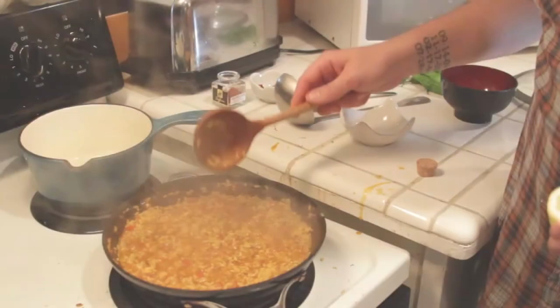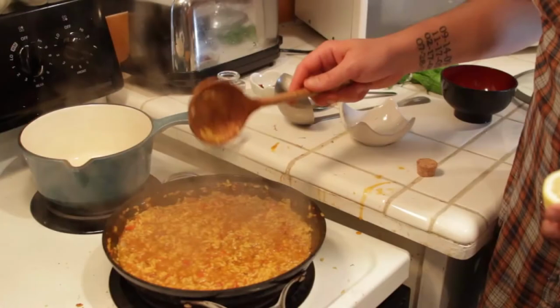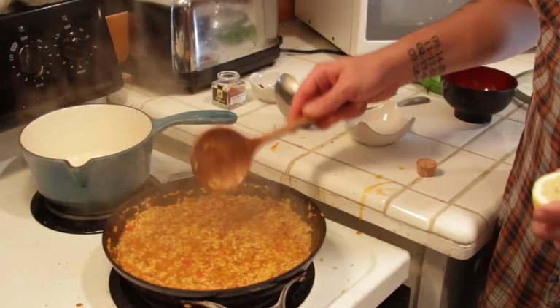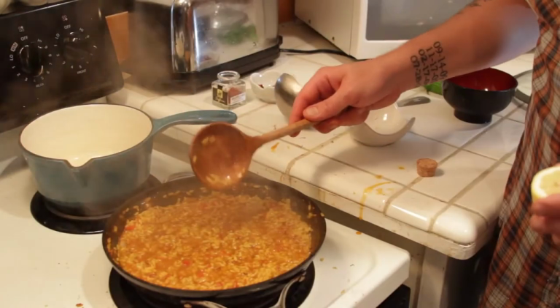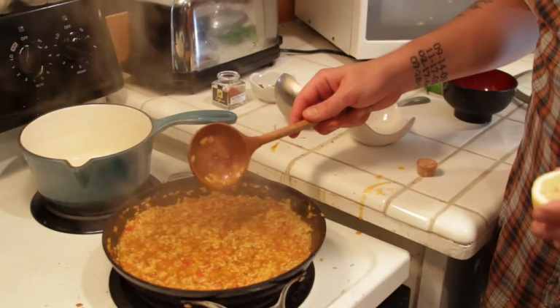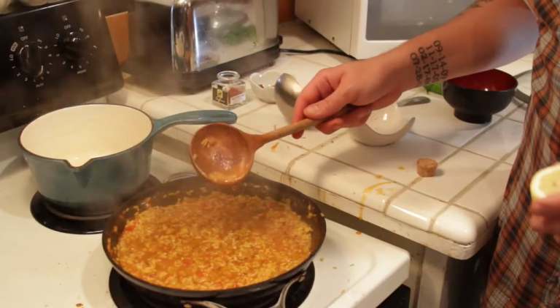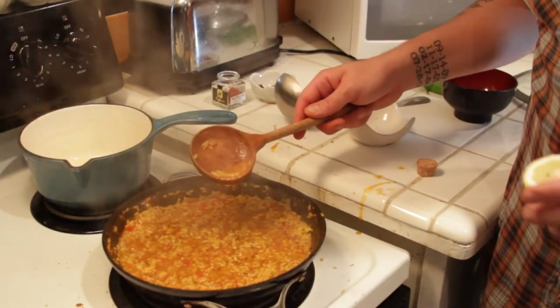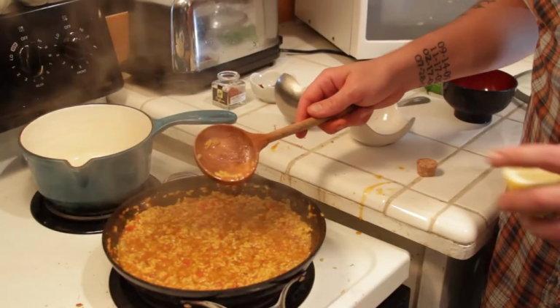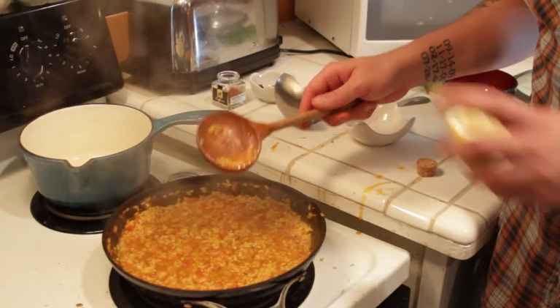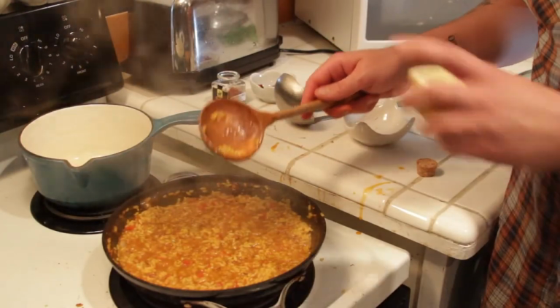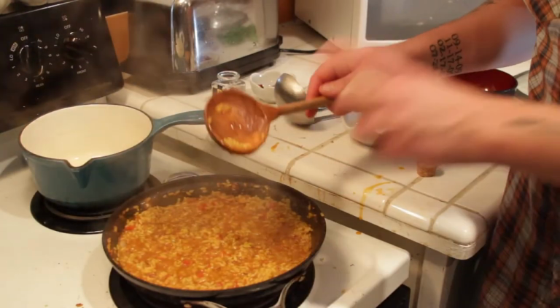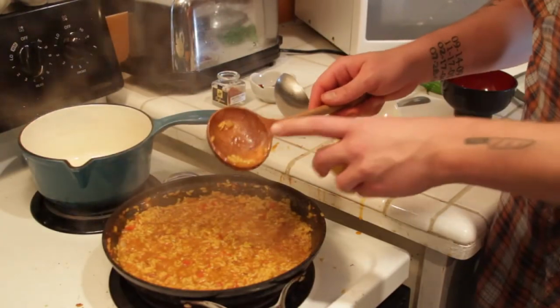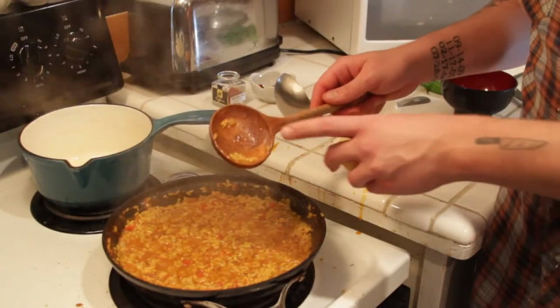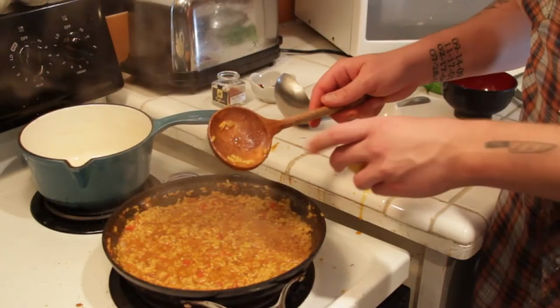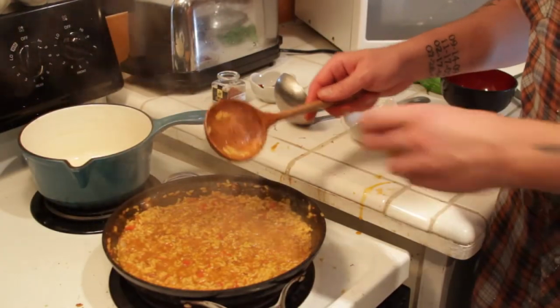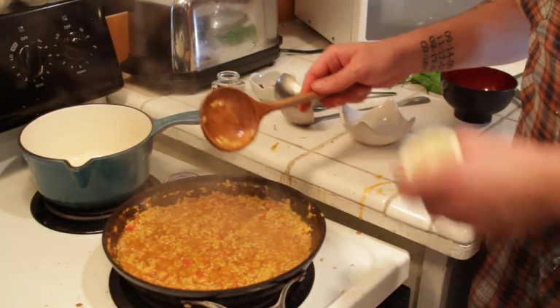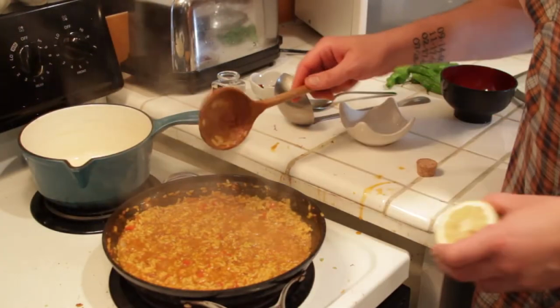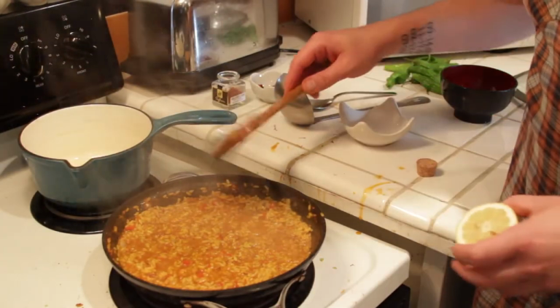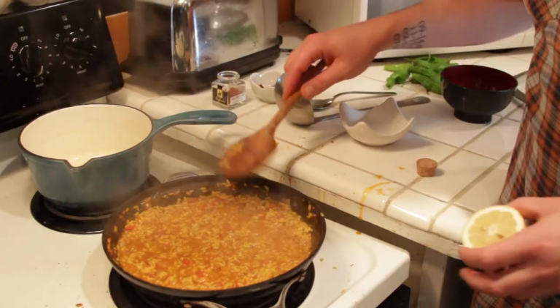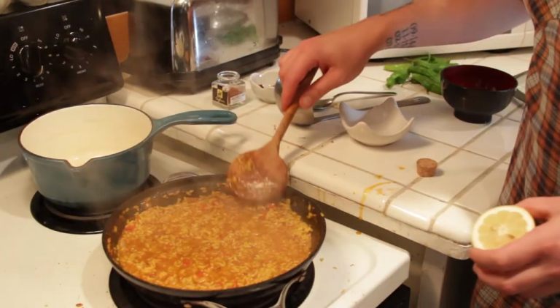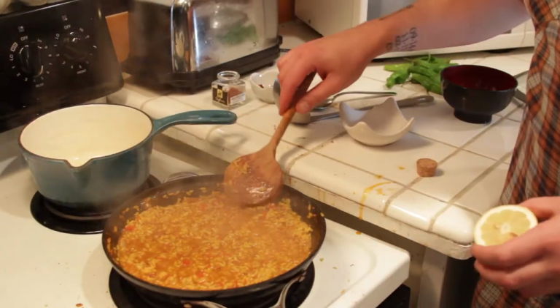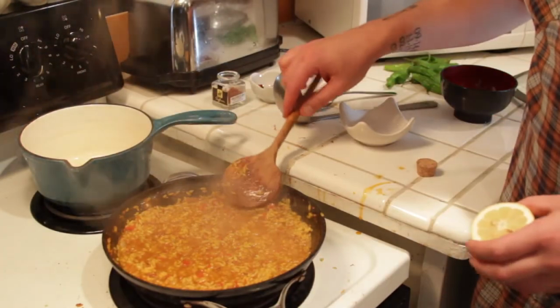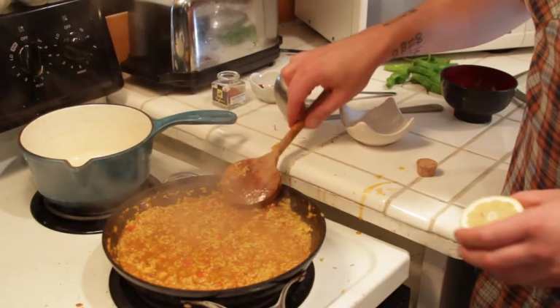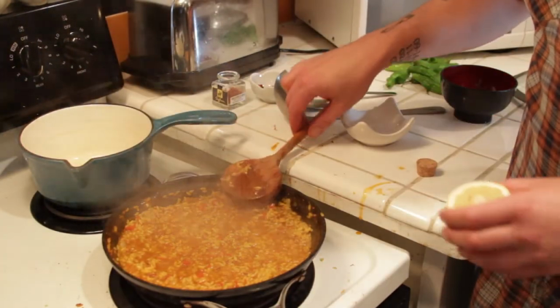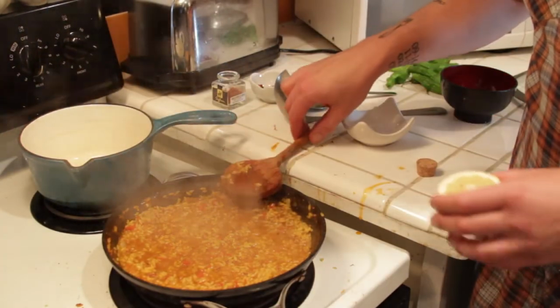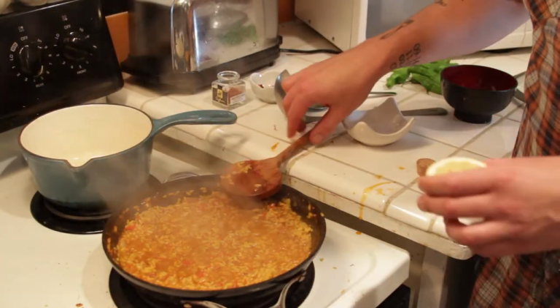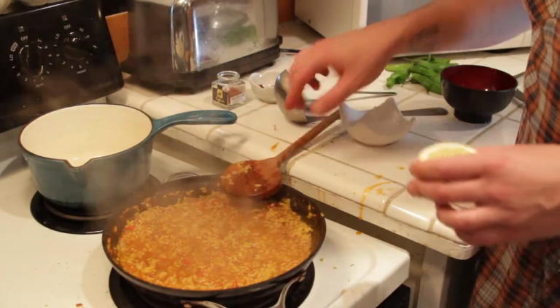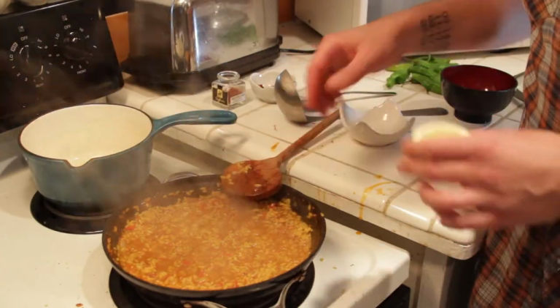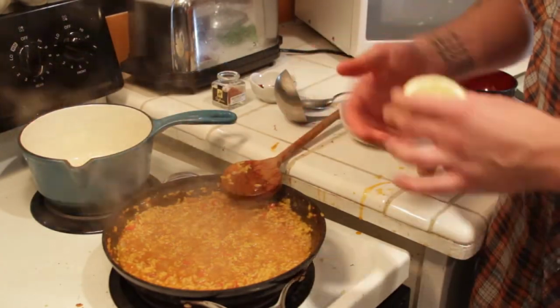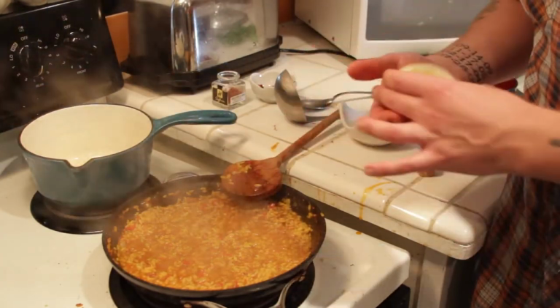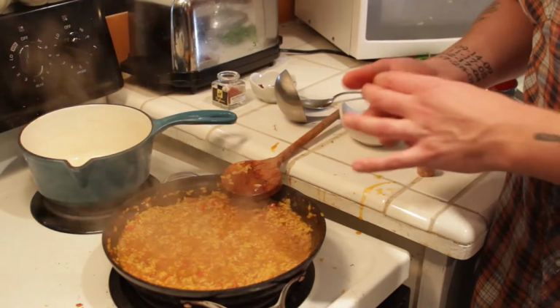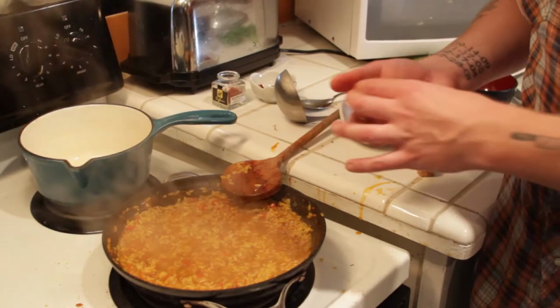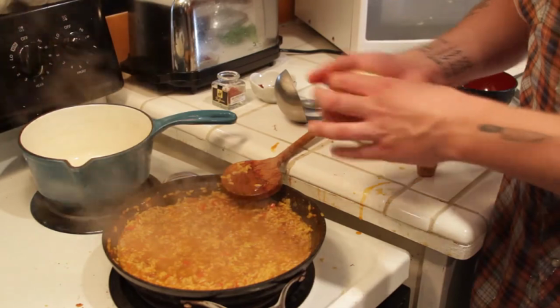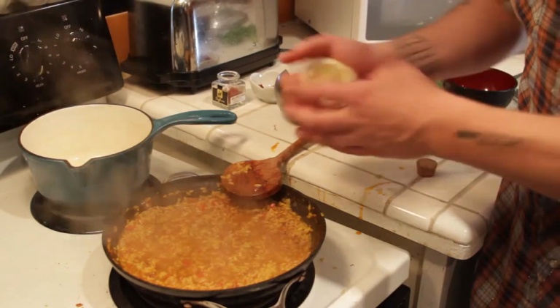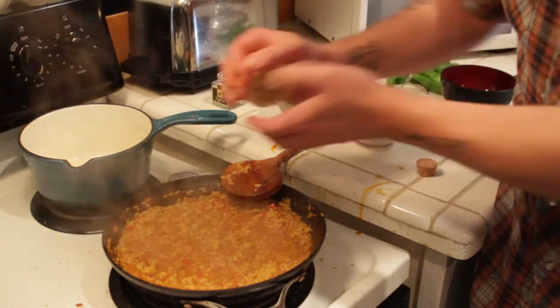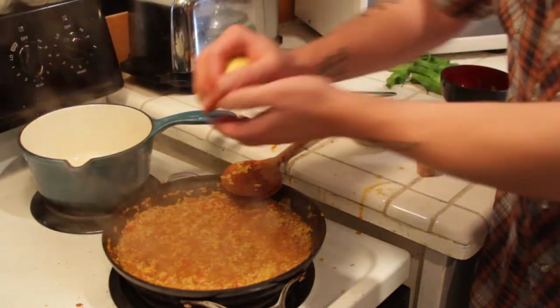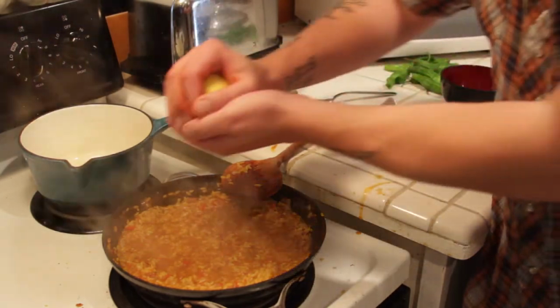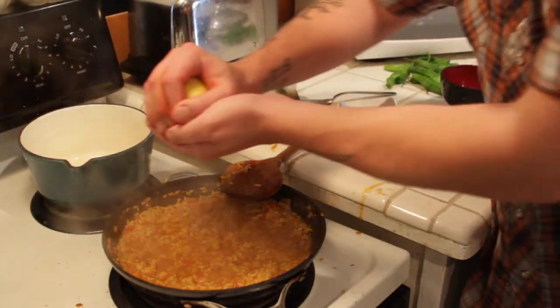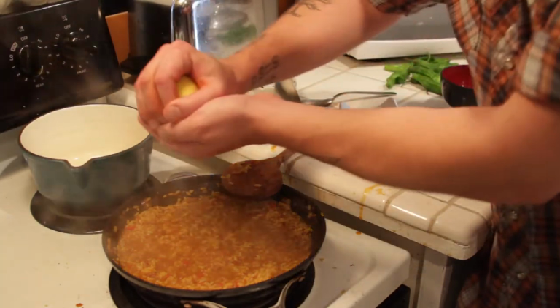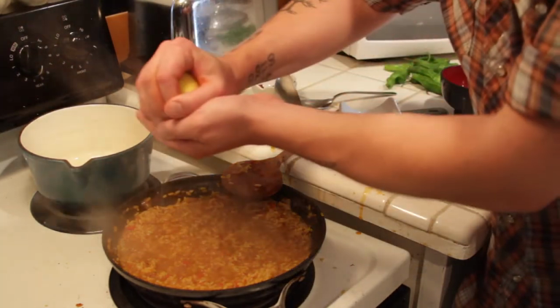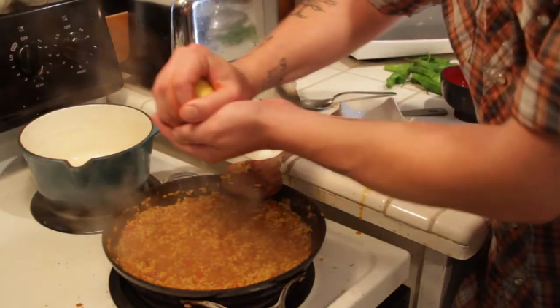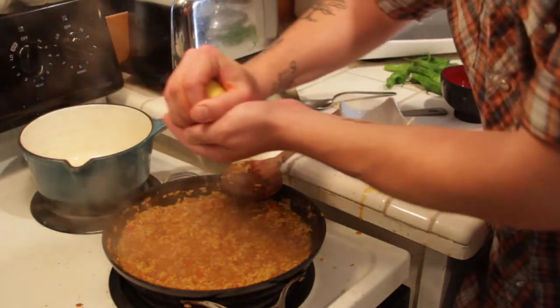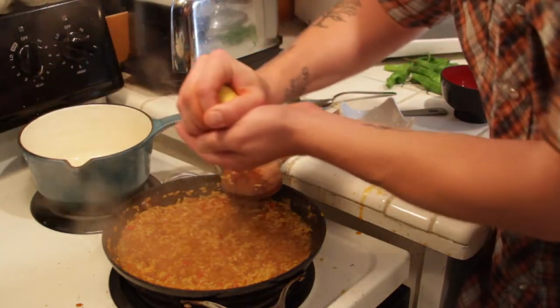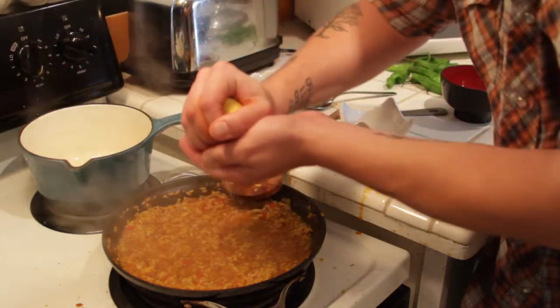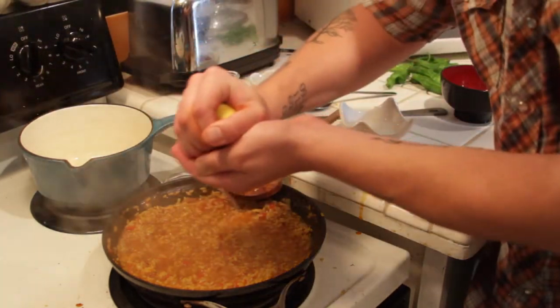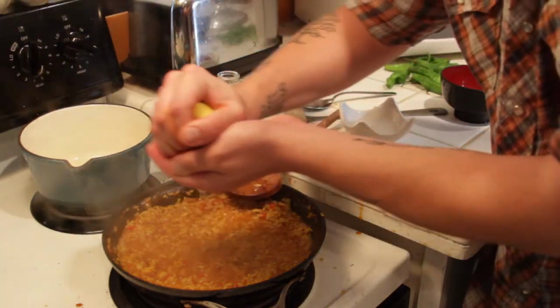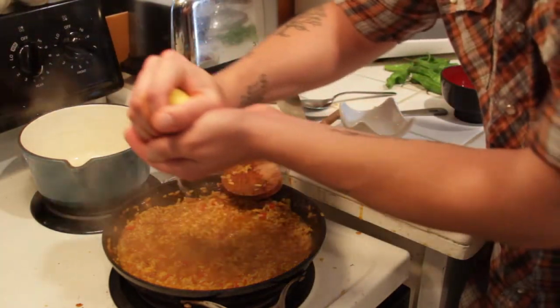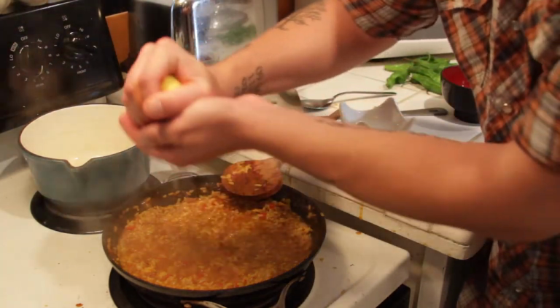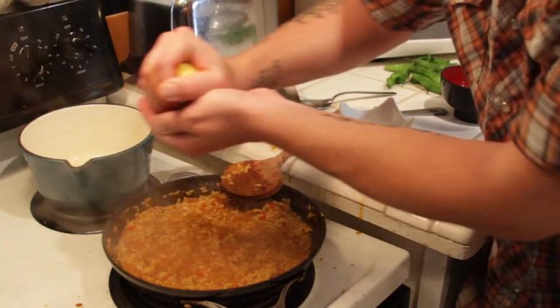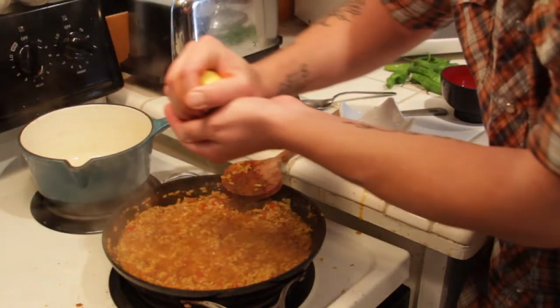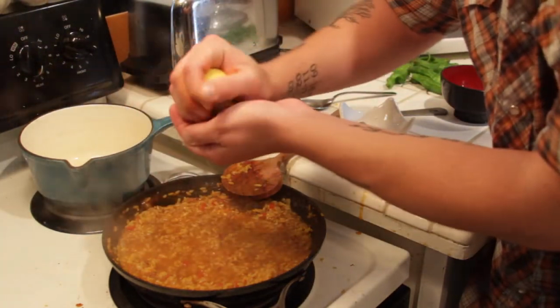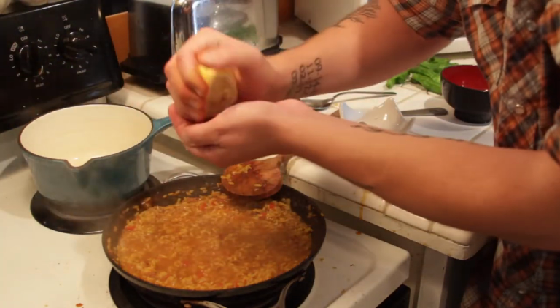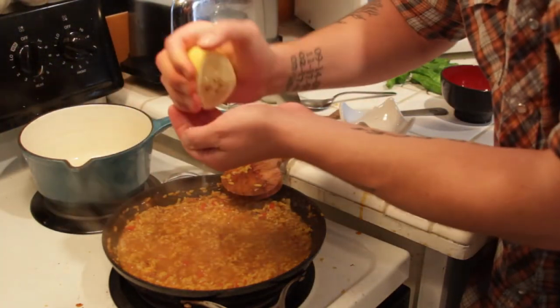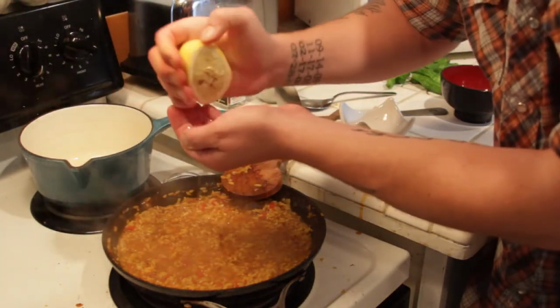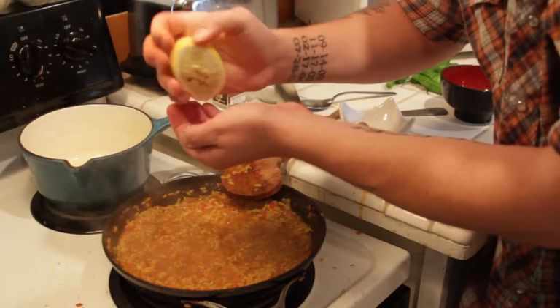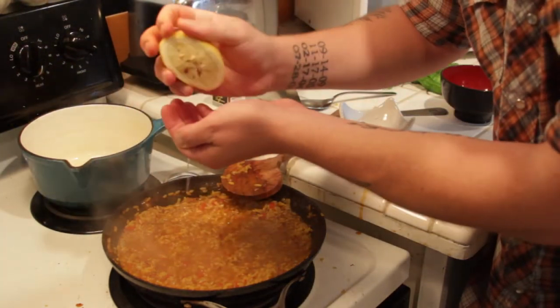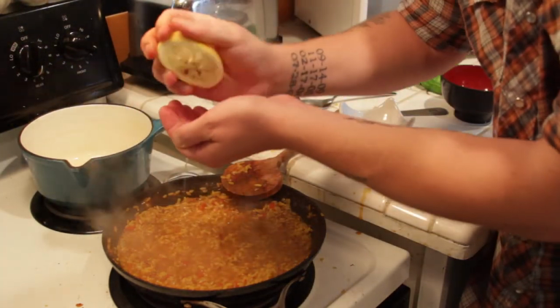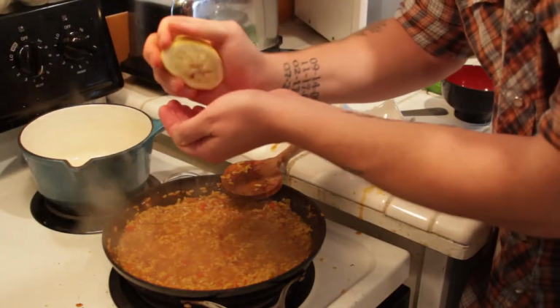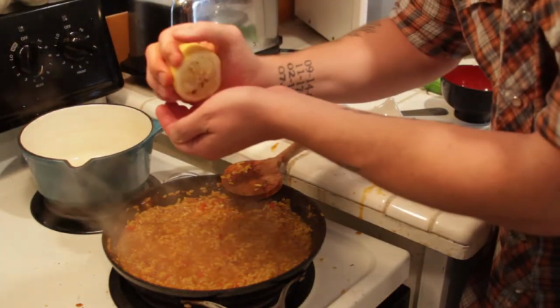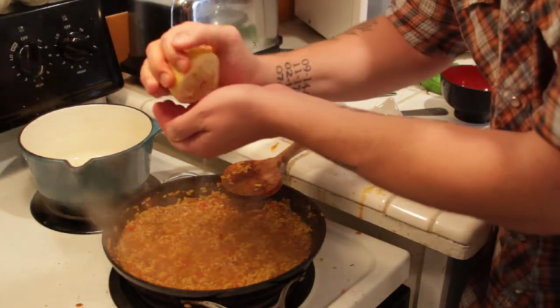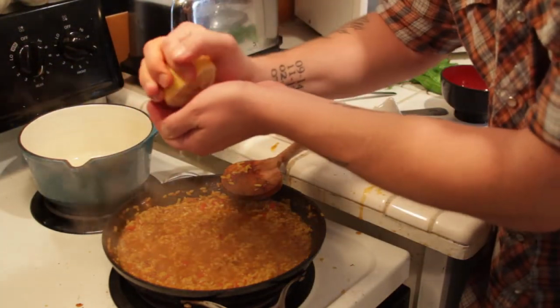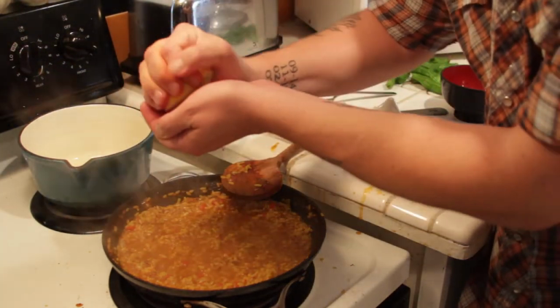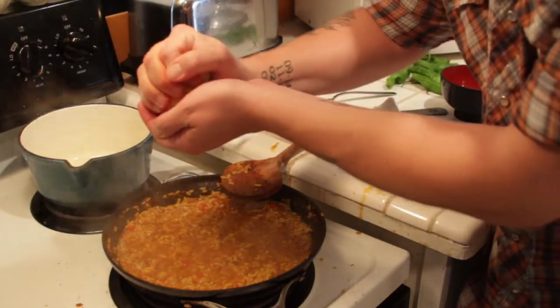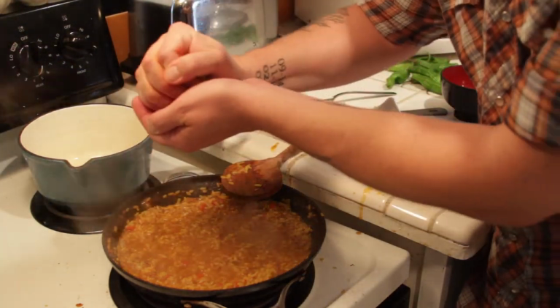Our rice is very close to being done. This is the final stage where we're gonna squeeze some of this lemon juice in there — probably about two tablespoons.